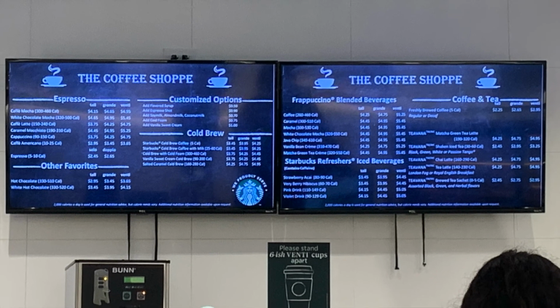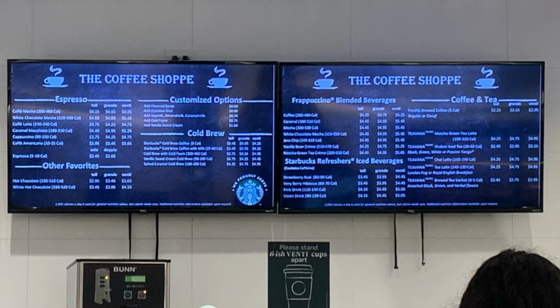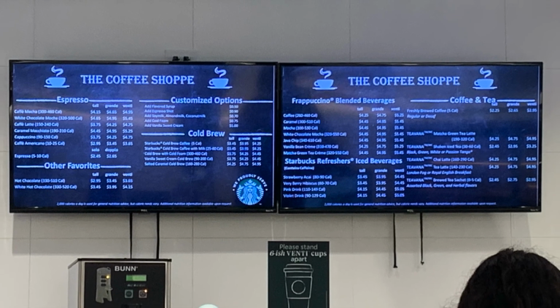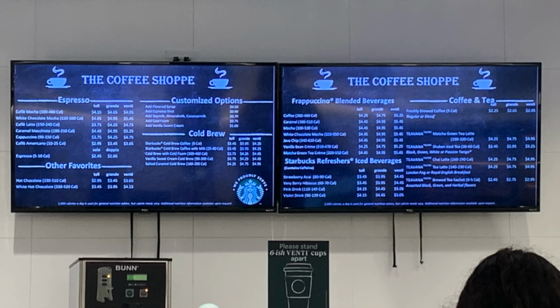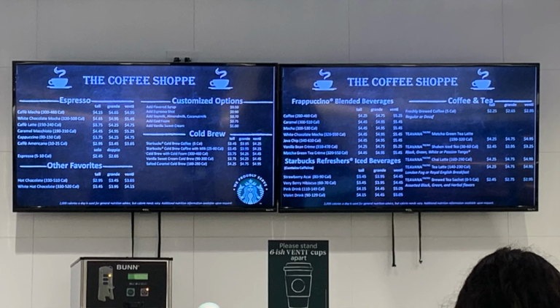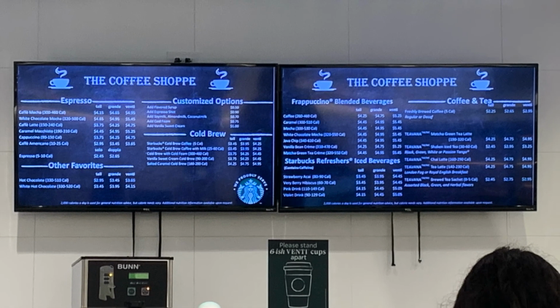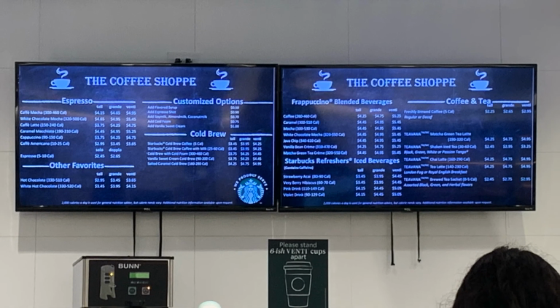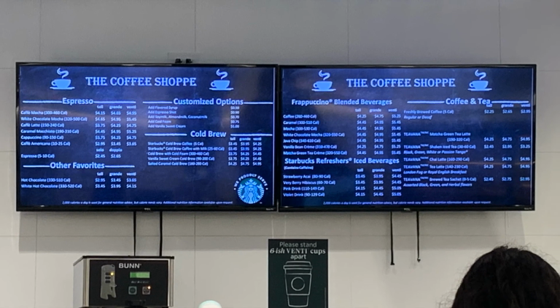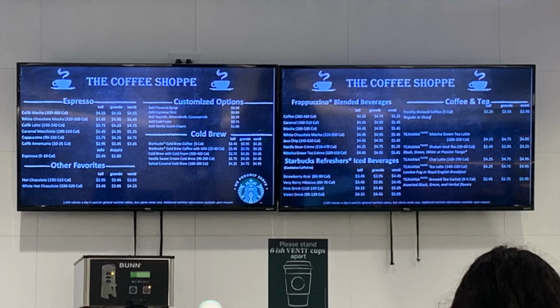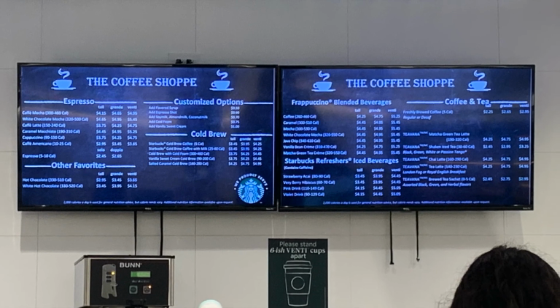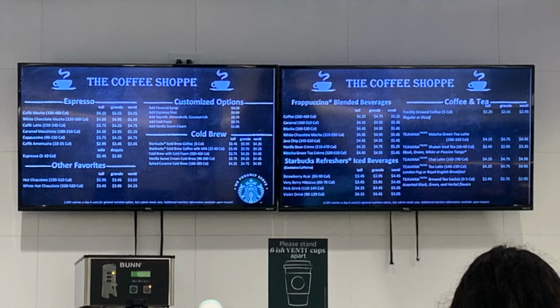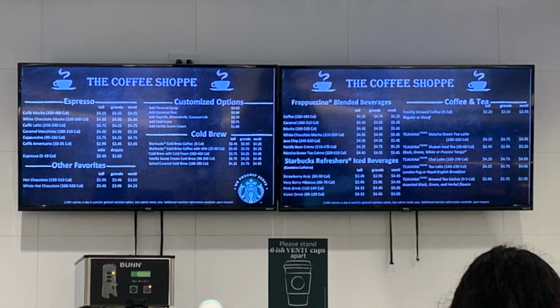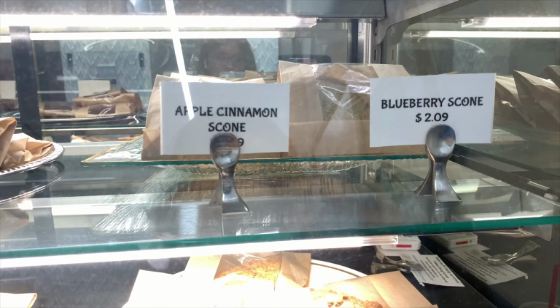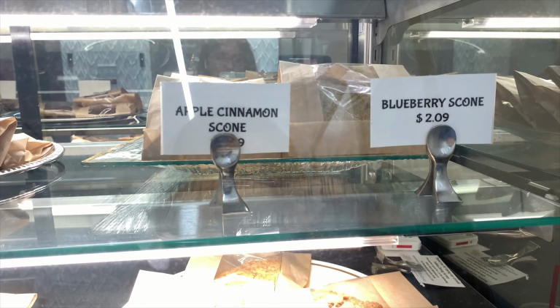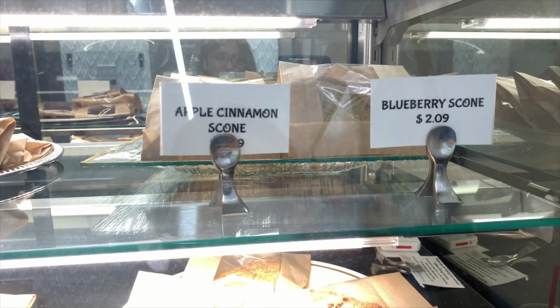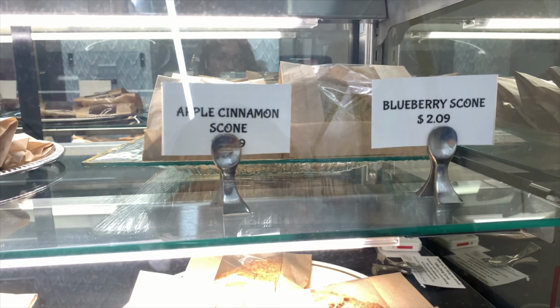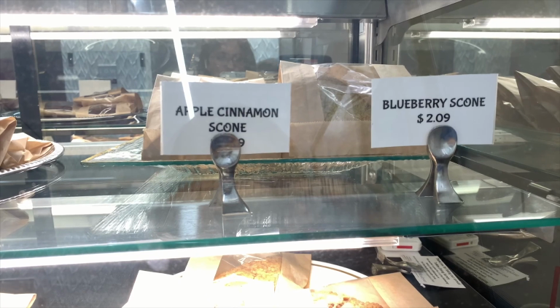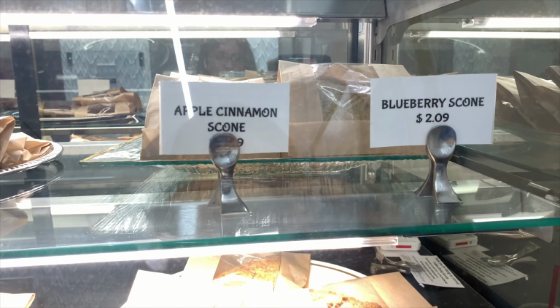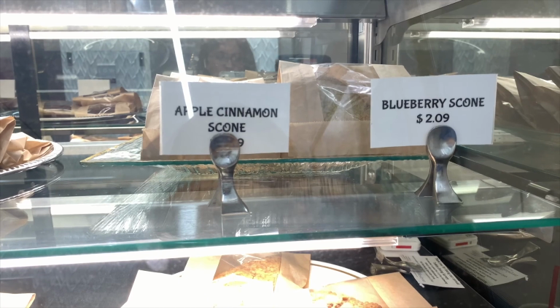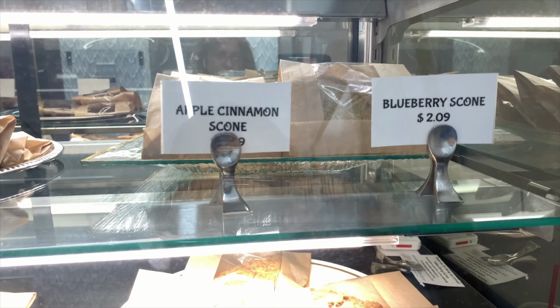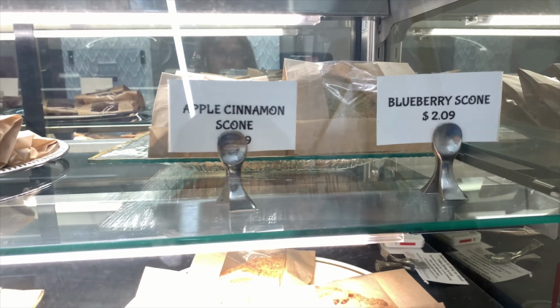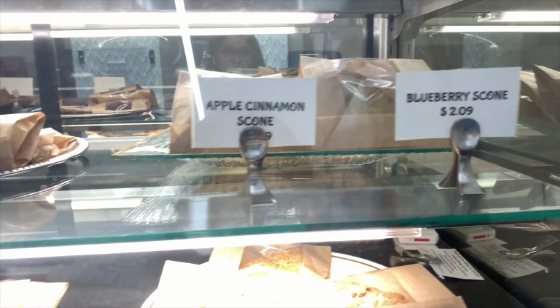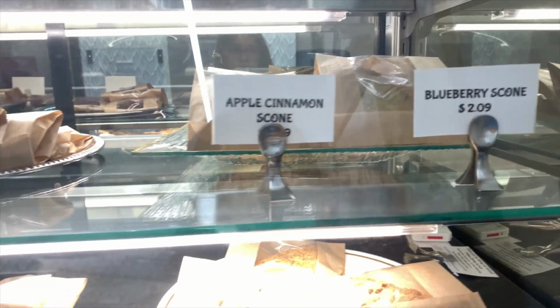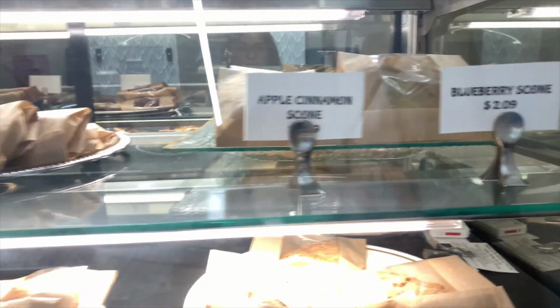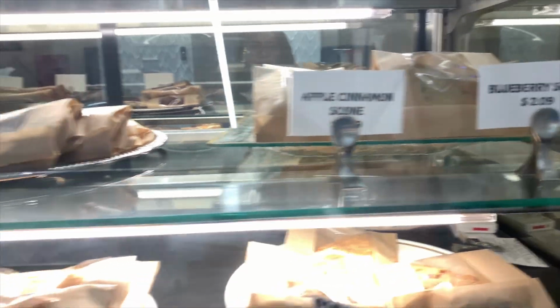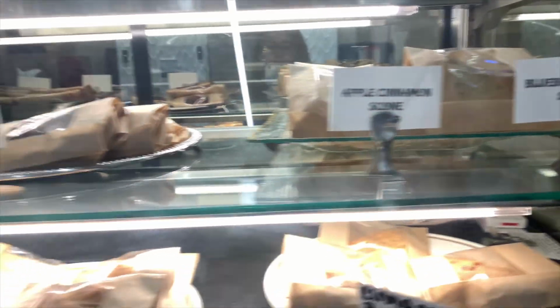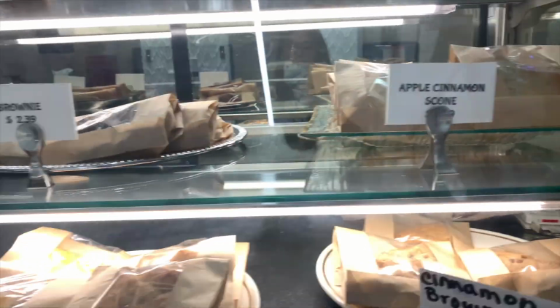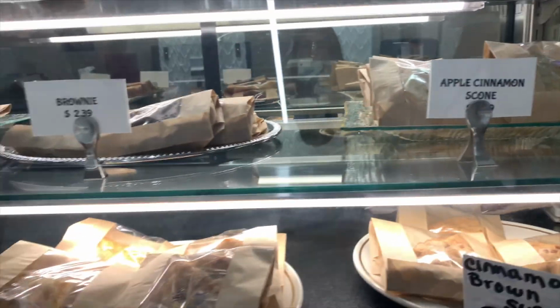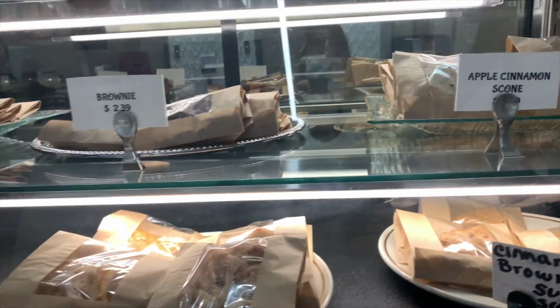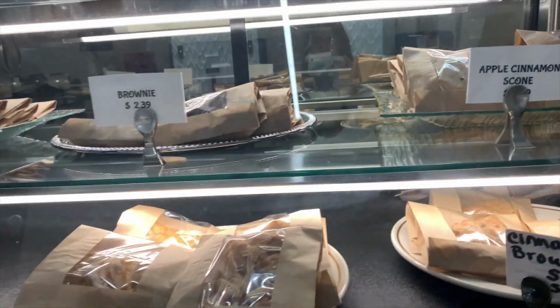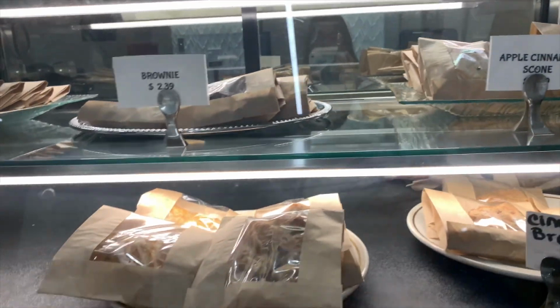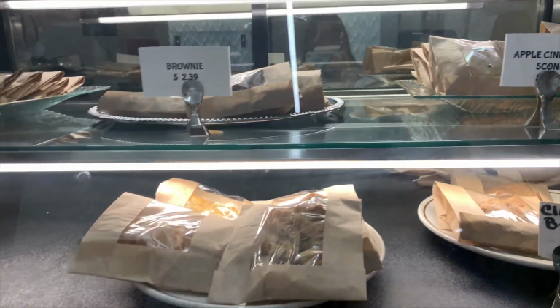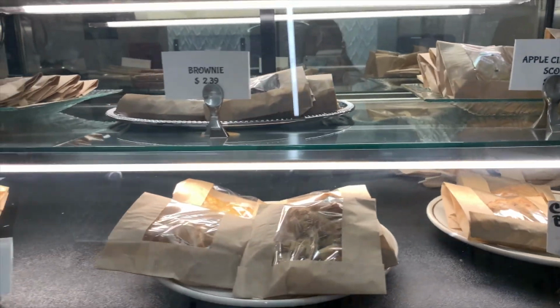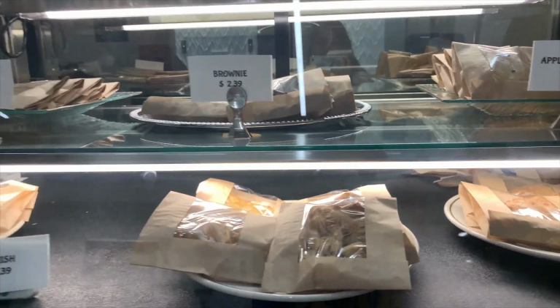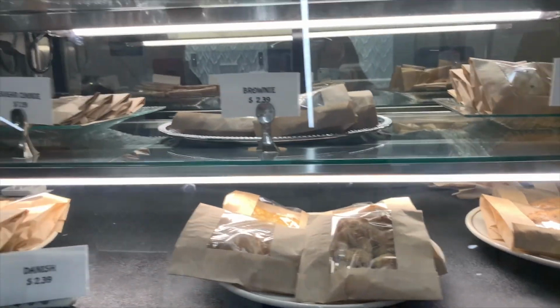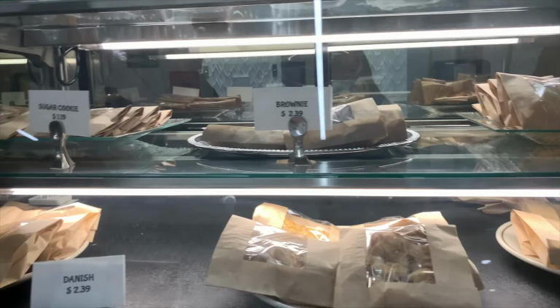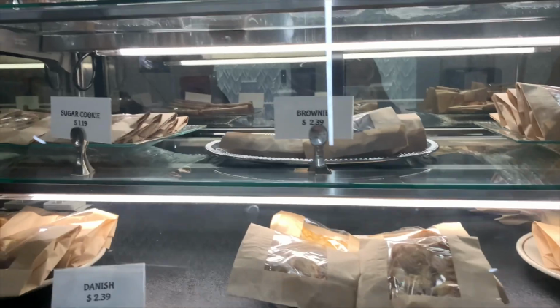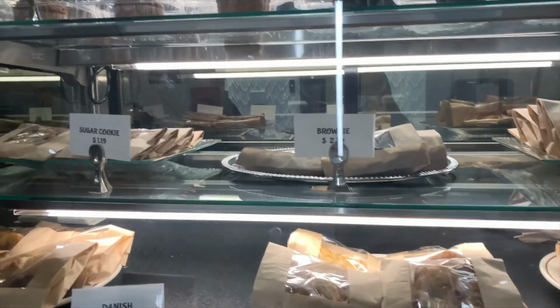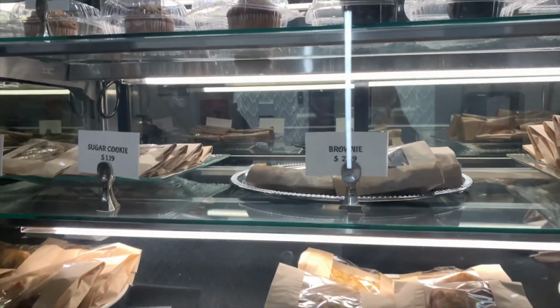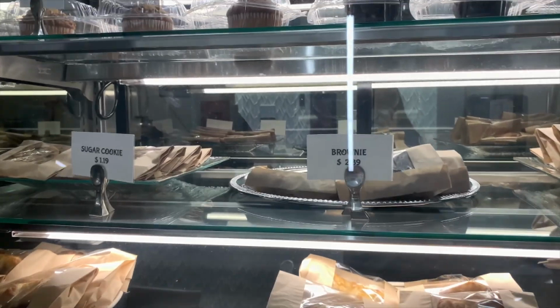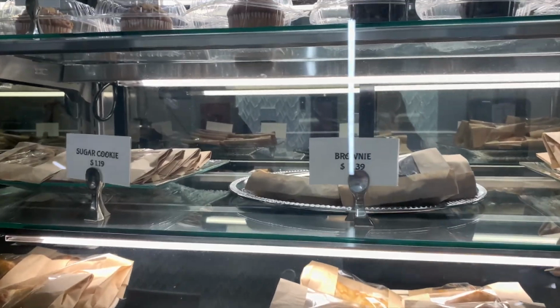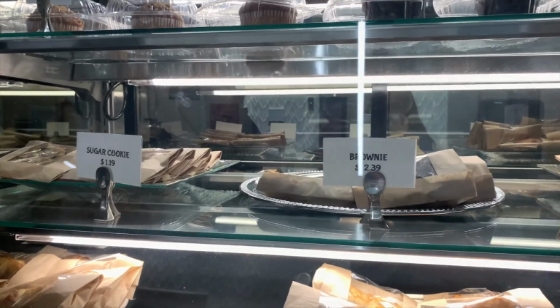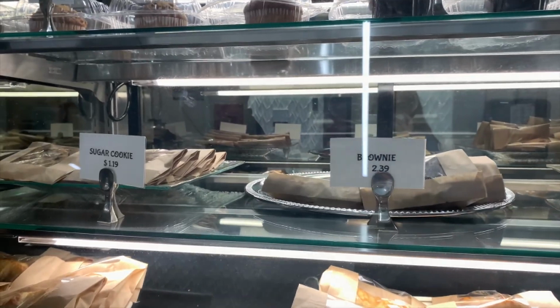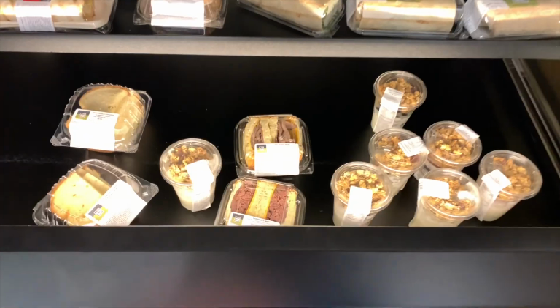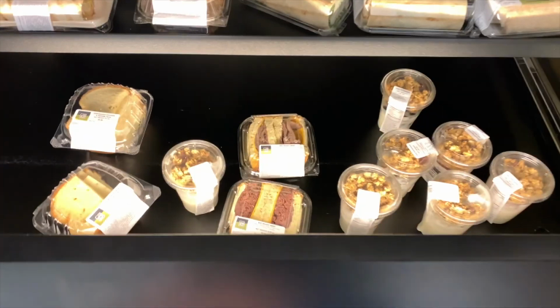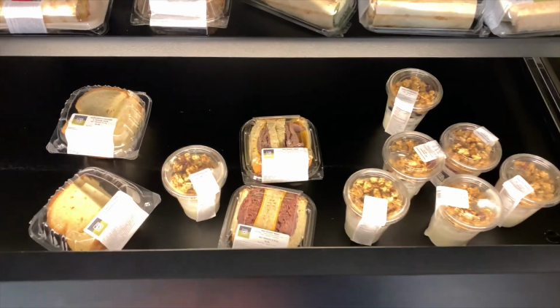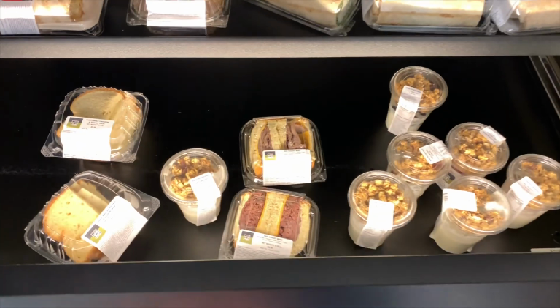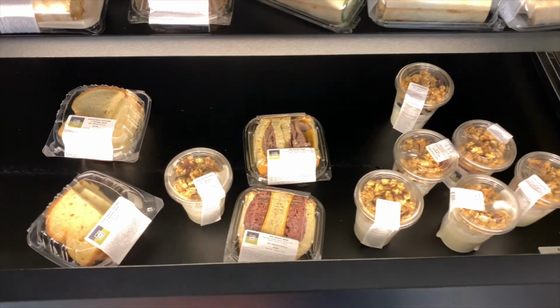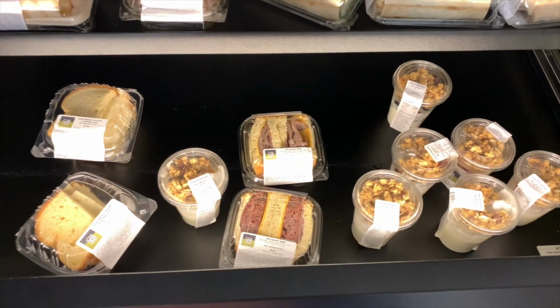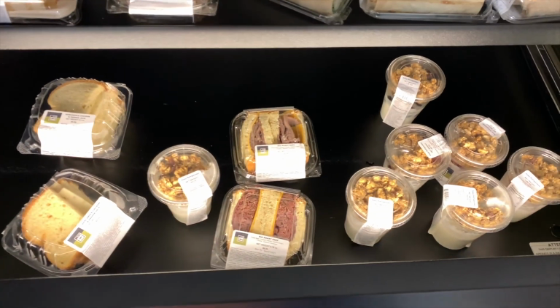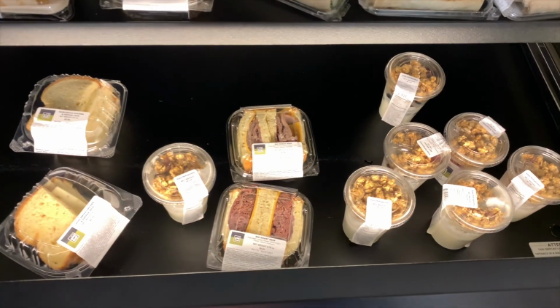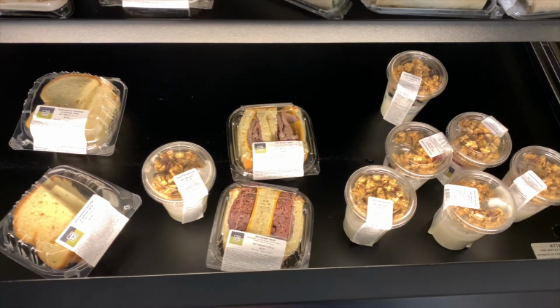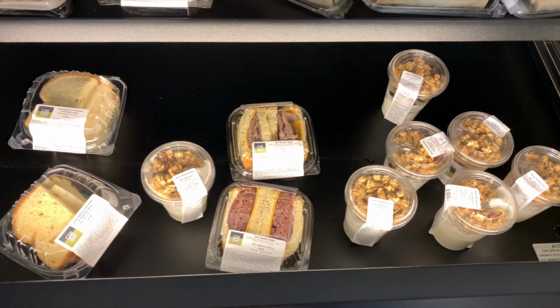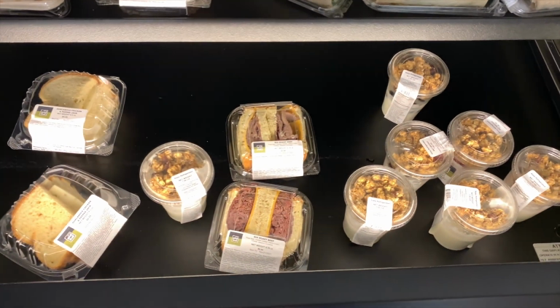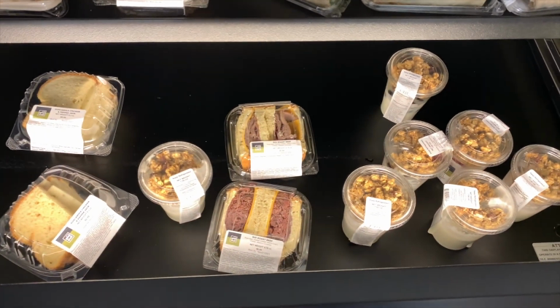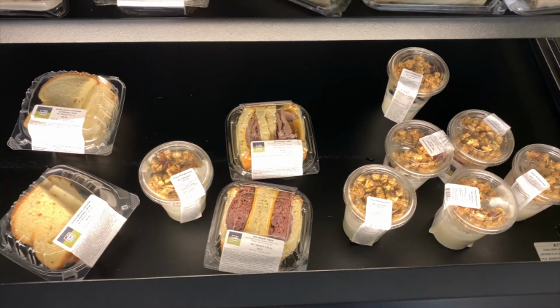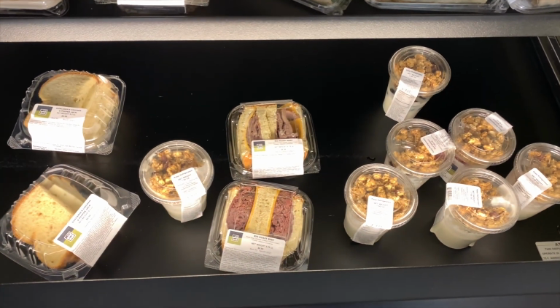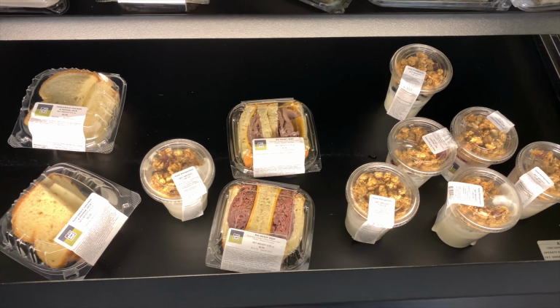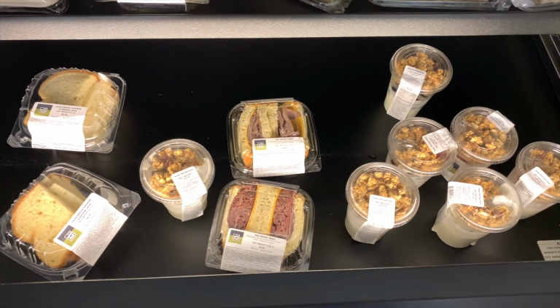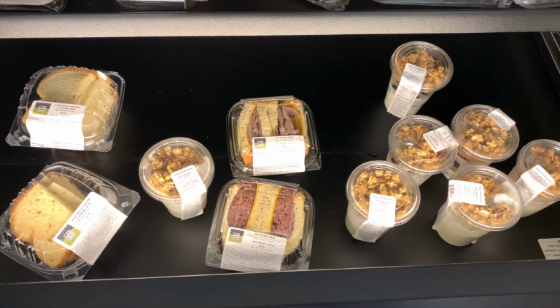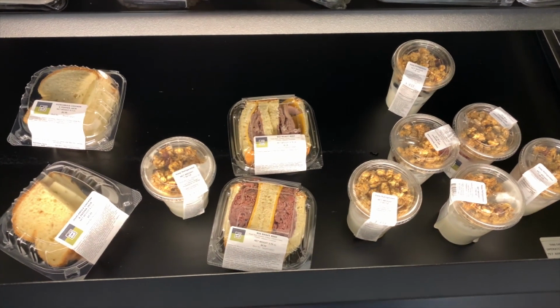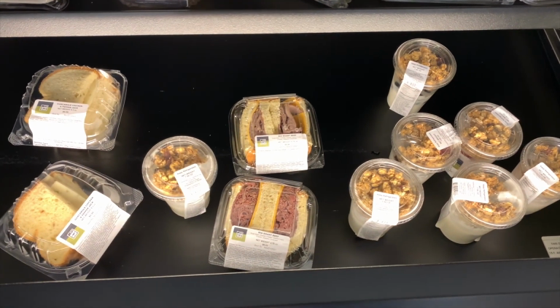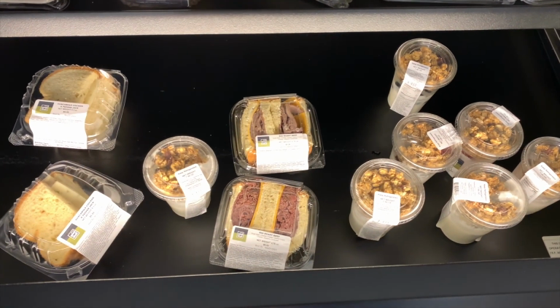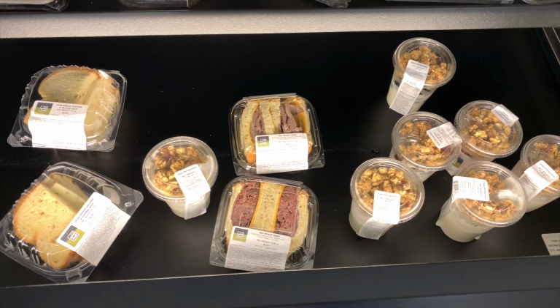It also offers fresh pastries as well as grab-and-go salads, fruit cups, yogurt parfaits, and sandwiches.